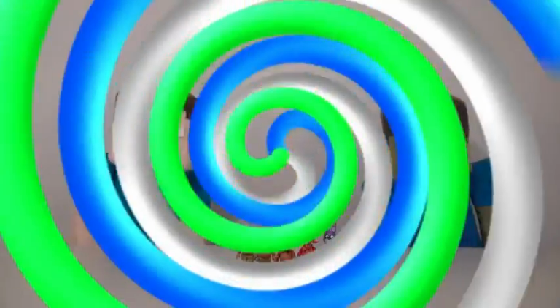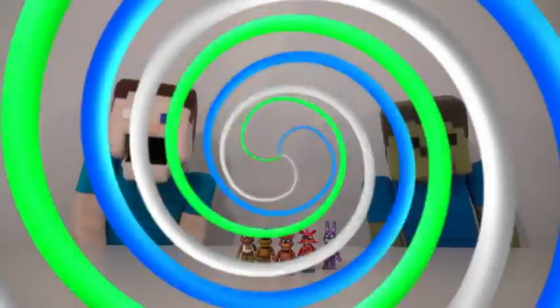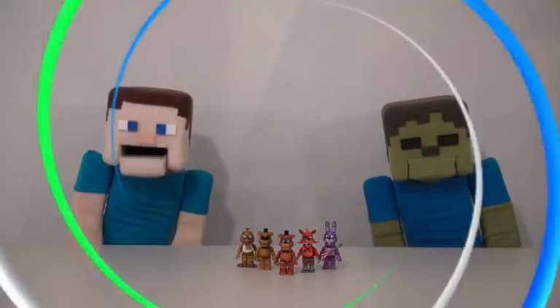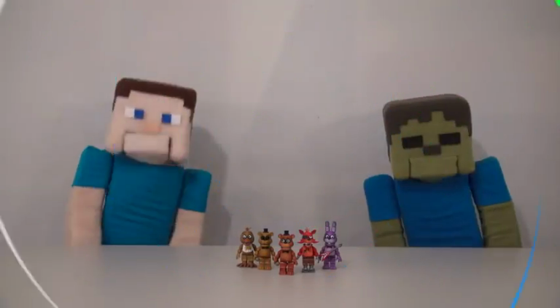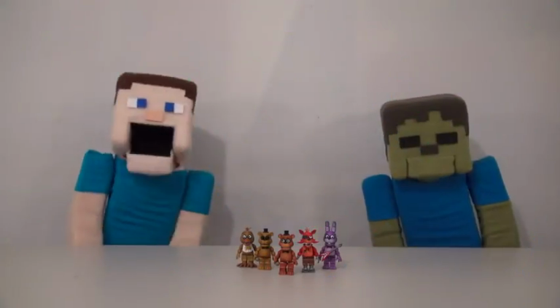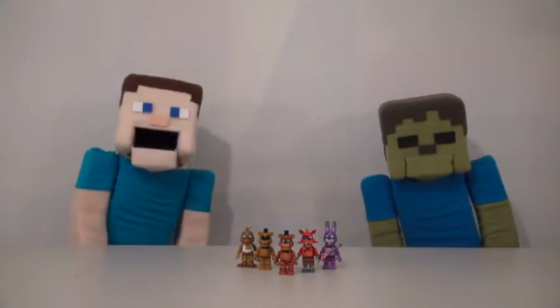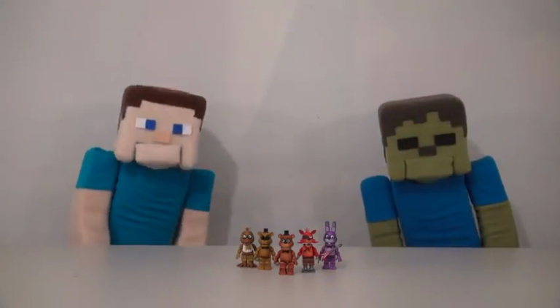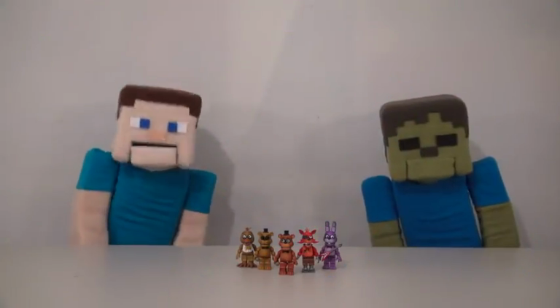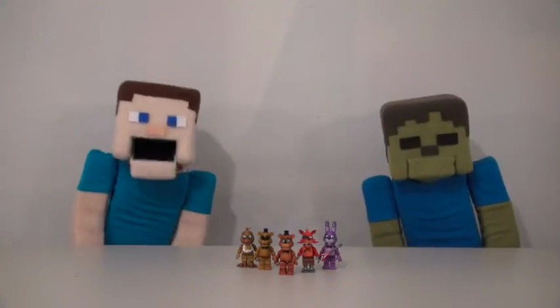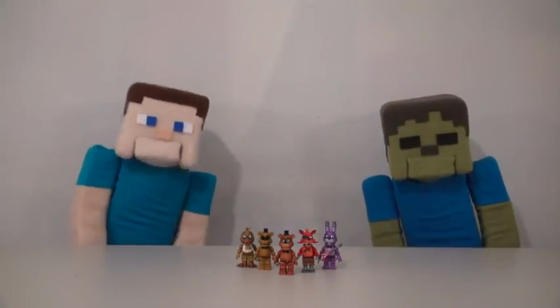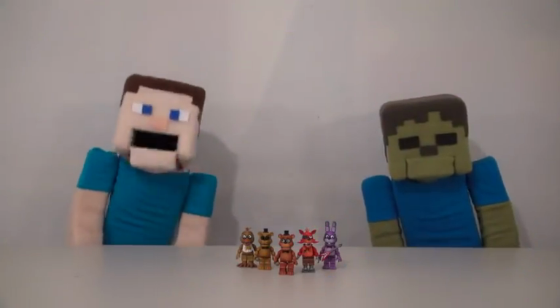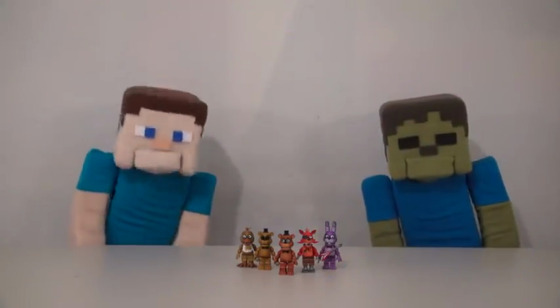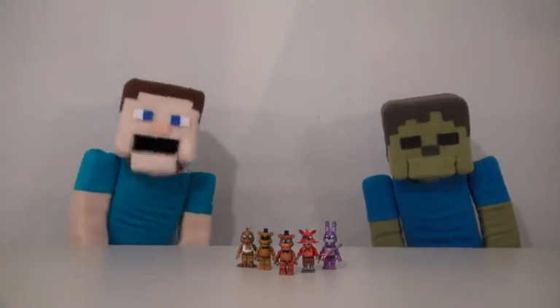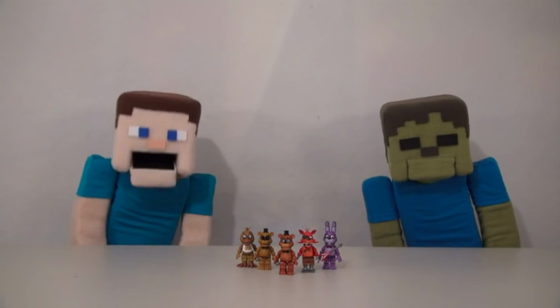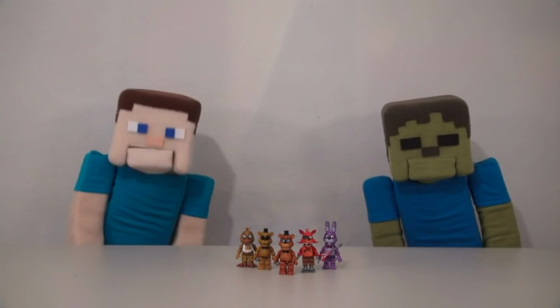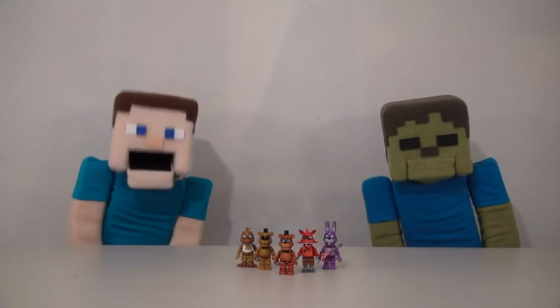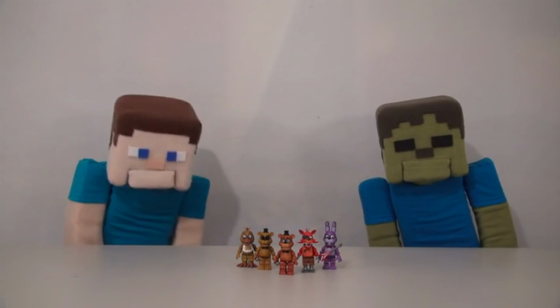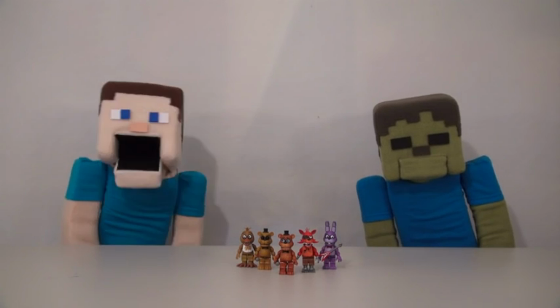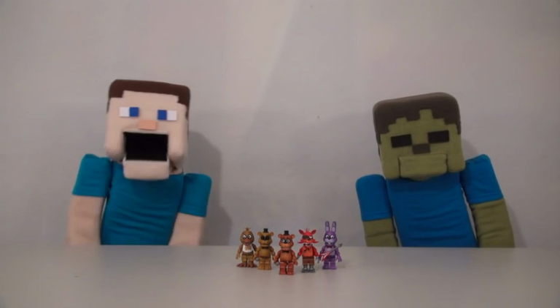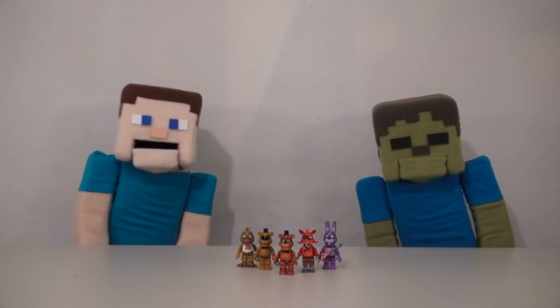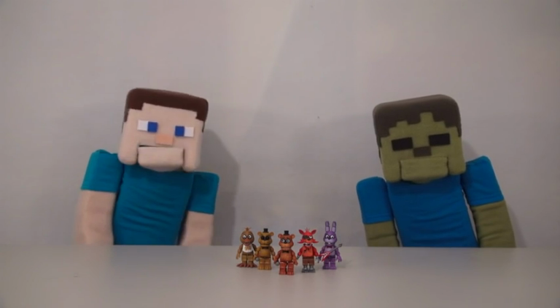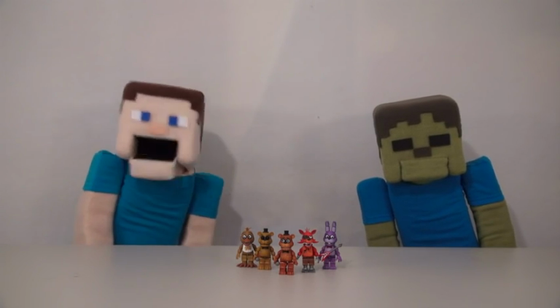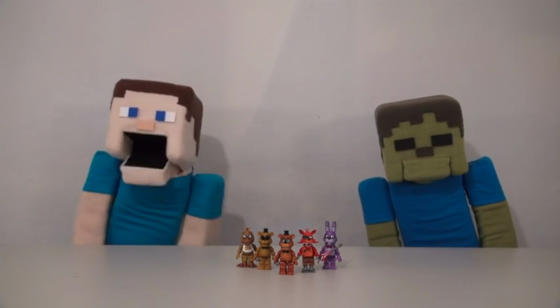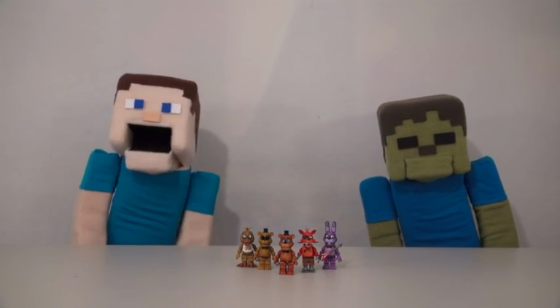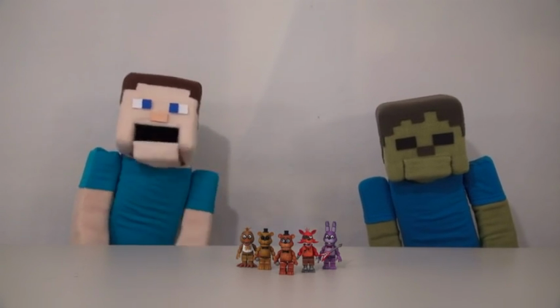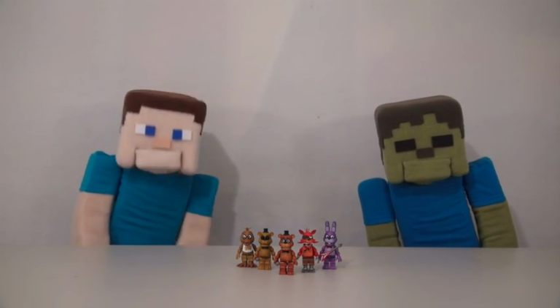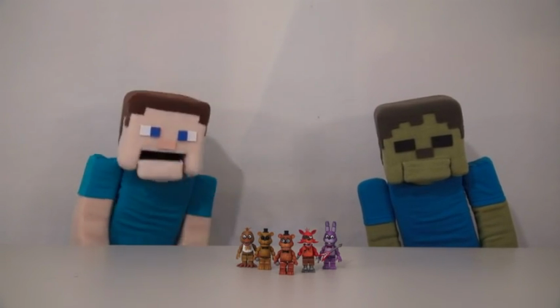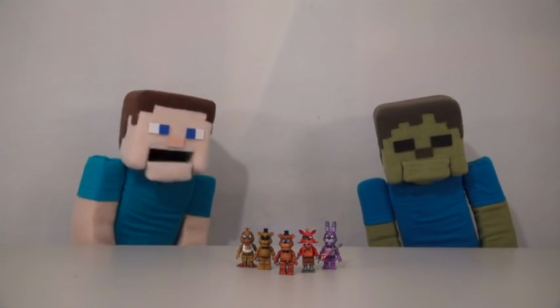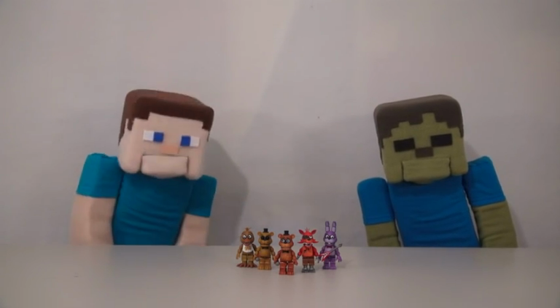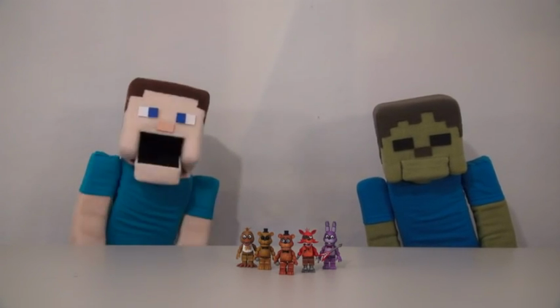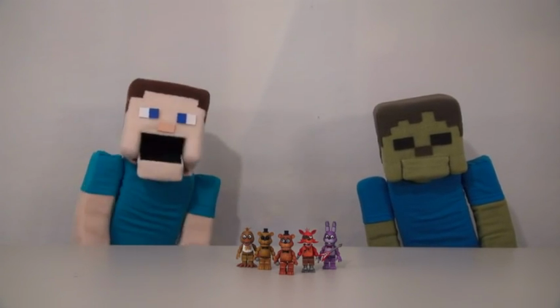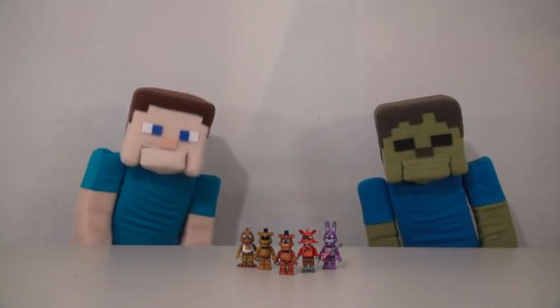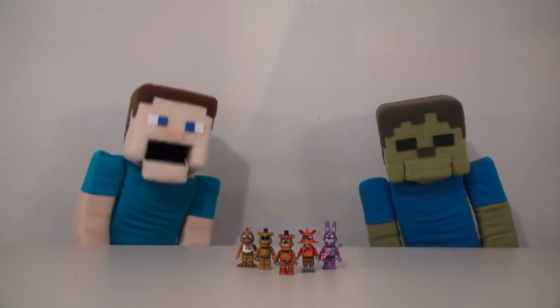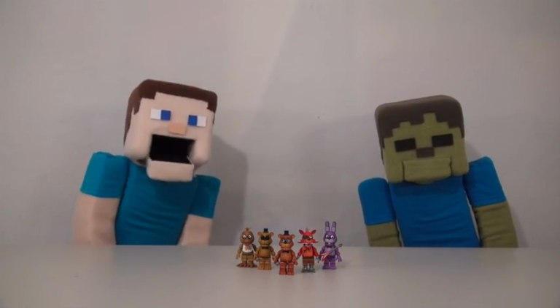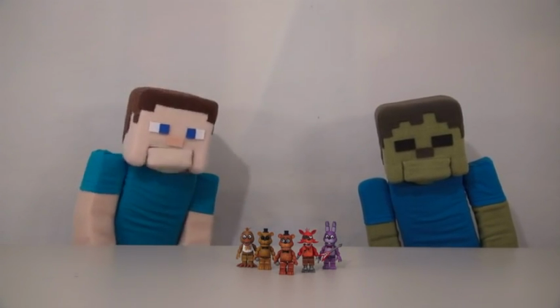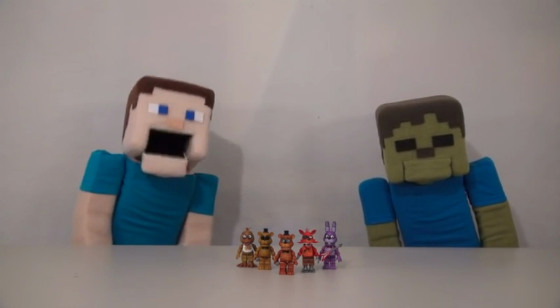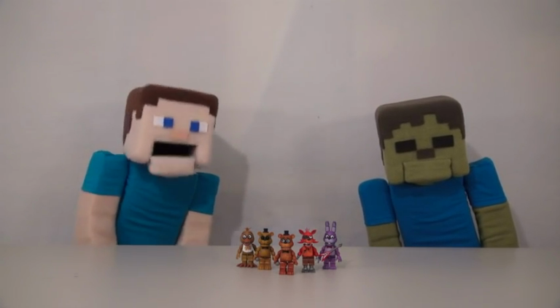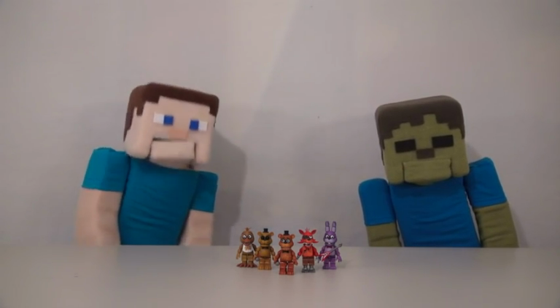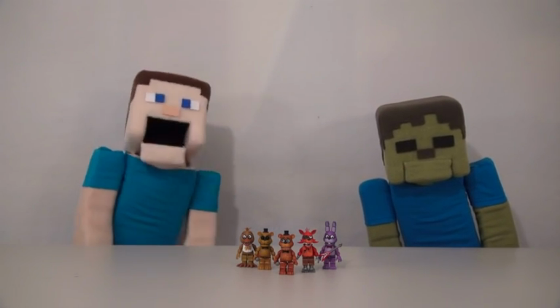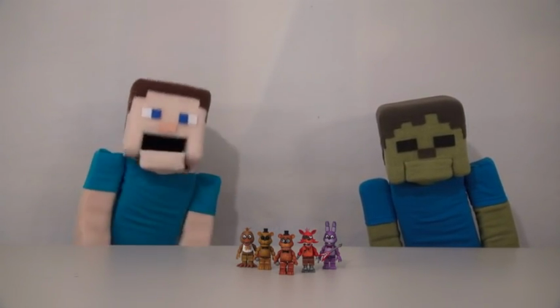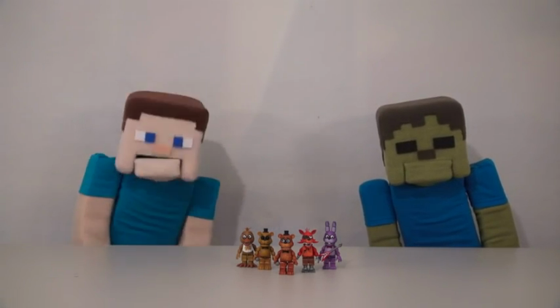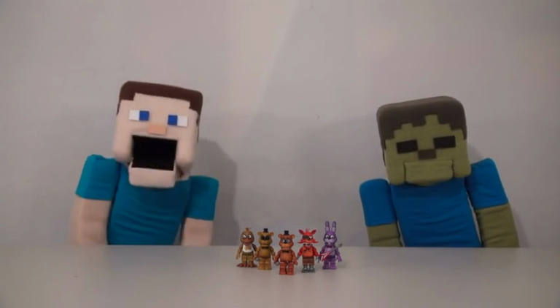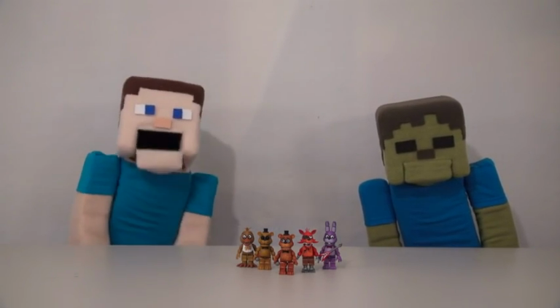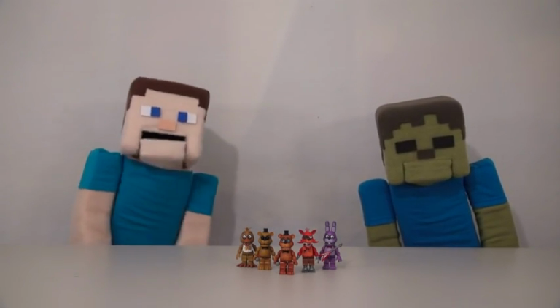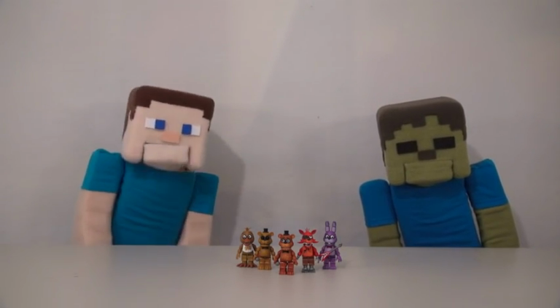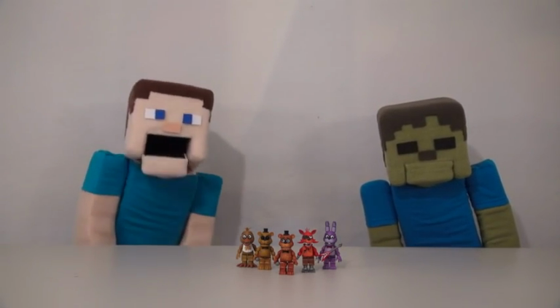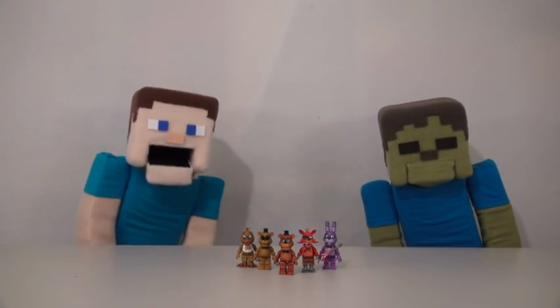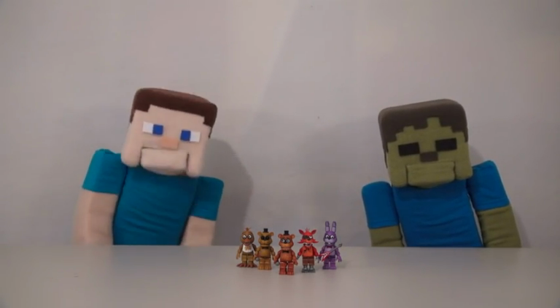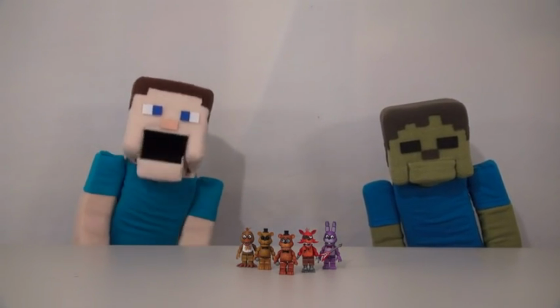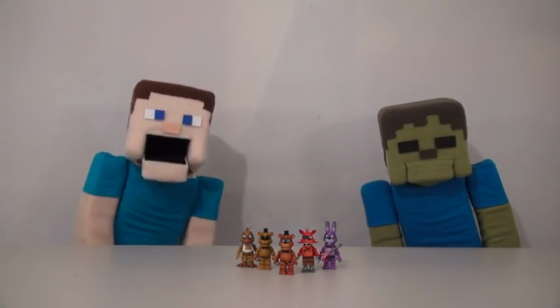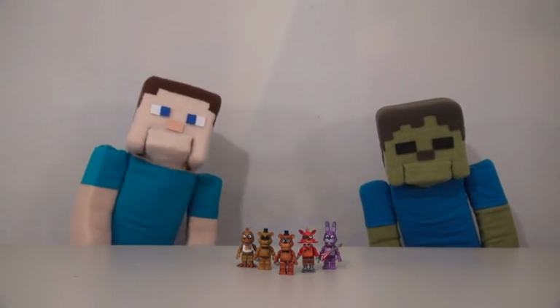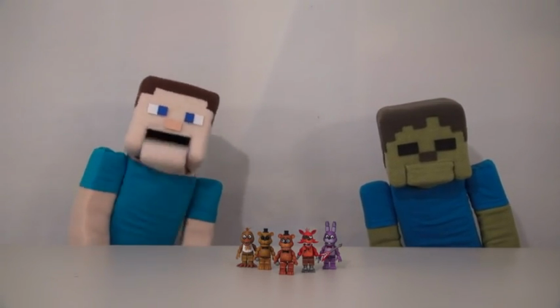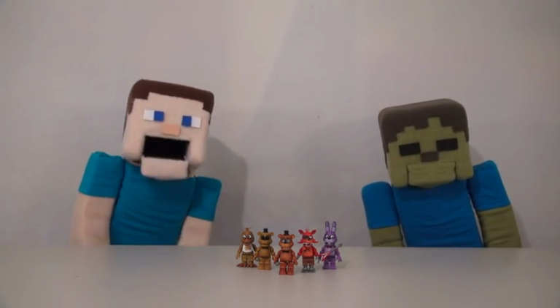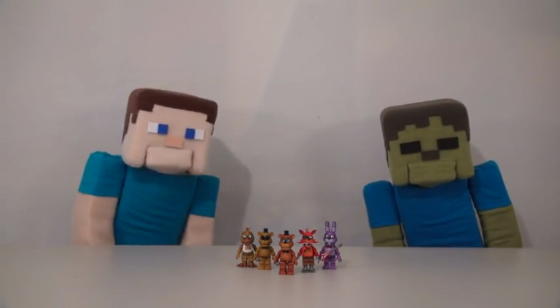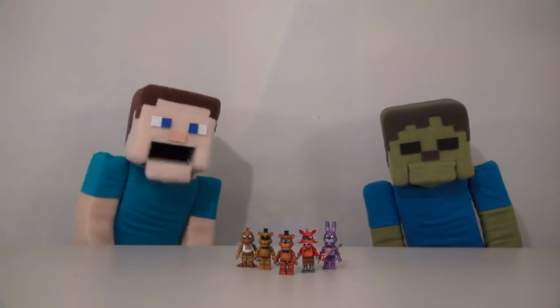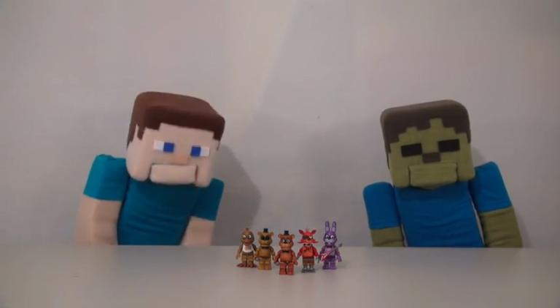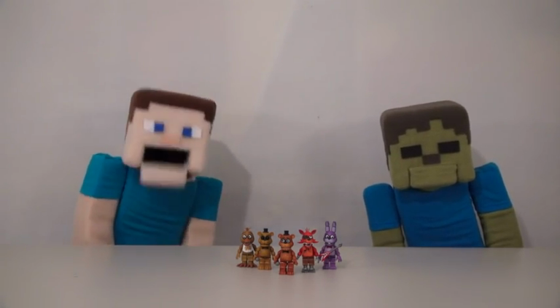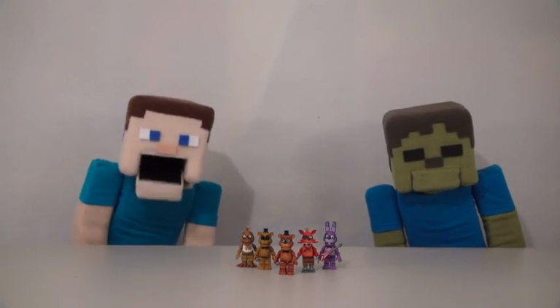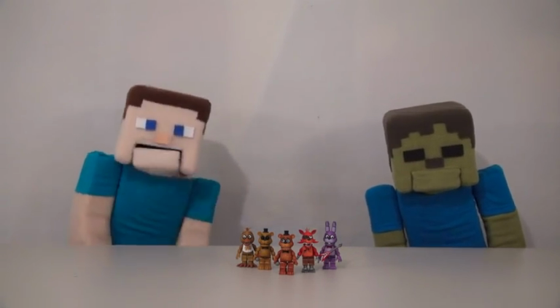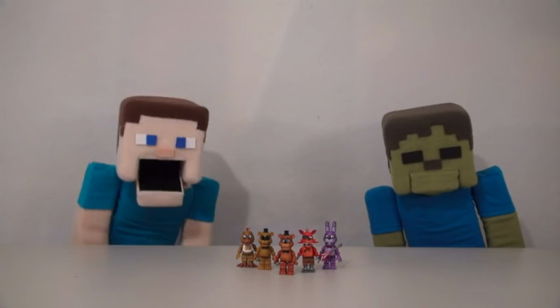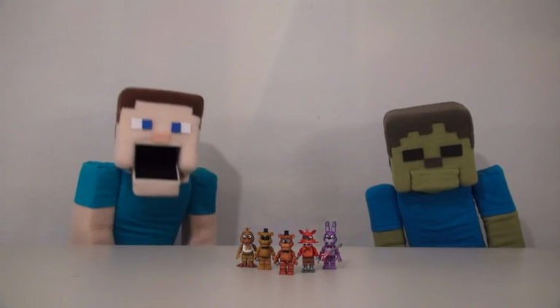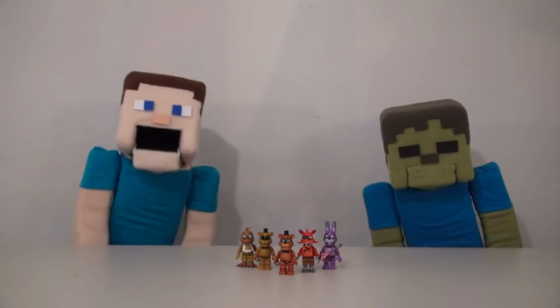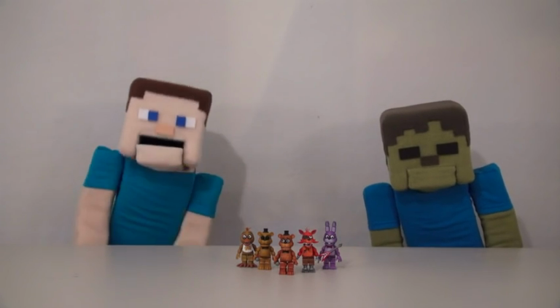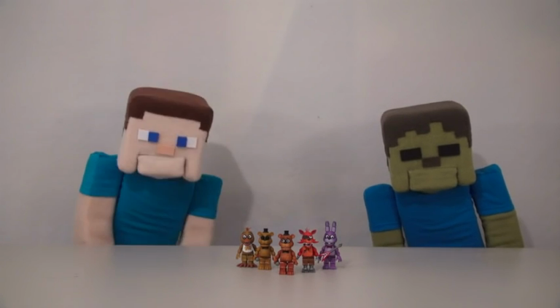Hey kids, welcome to another Poop Steve show. Tonight, we're looking at the Five Nights at Freddy's figures that come in all the different construction sets.